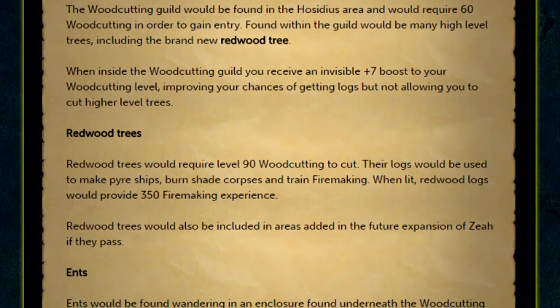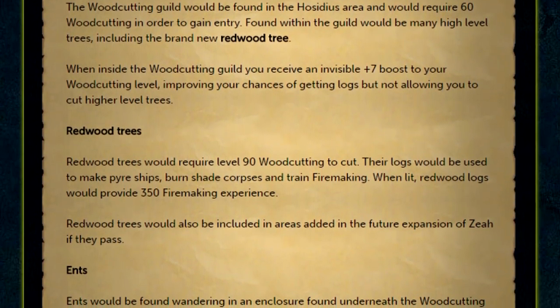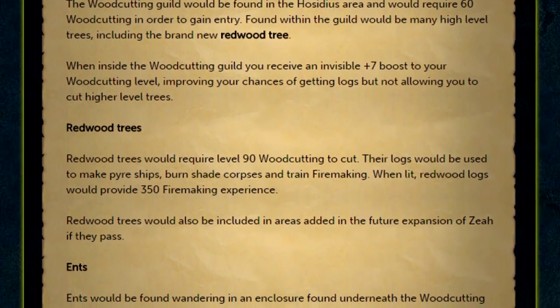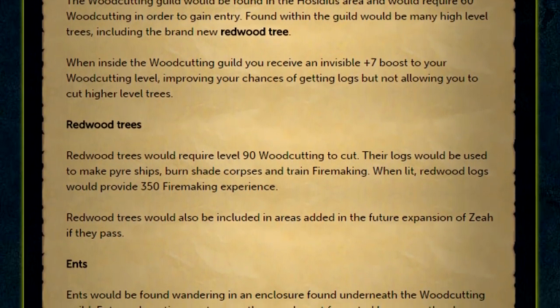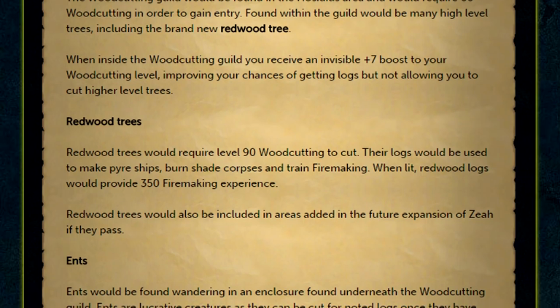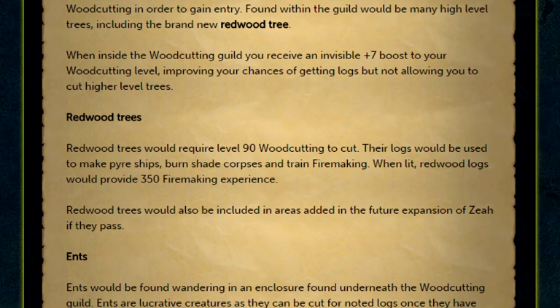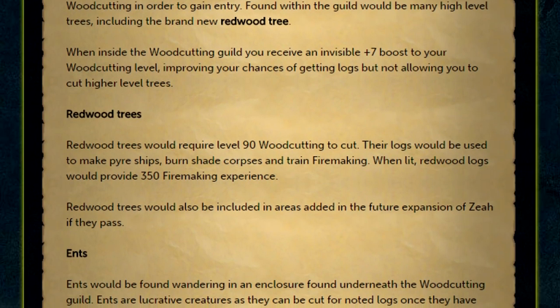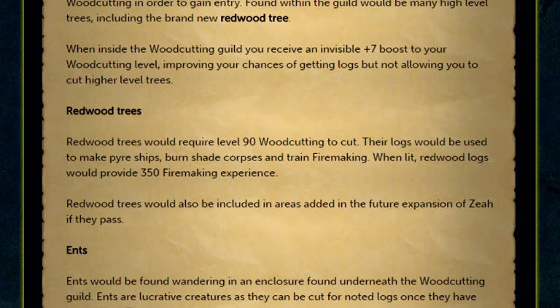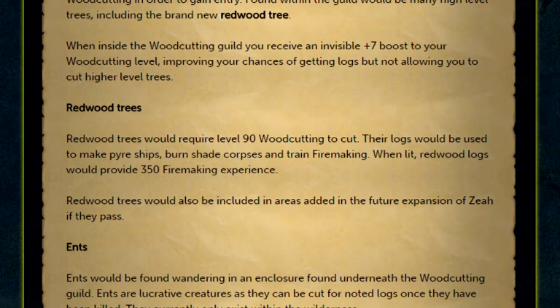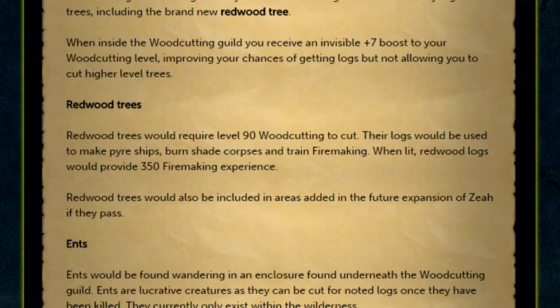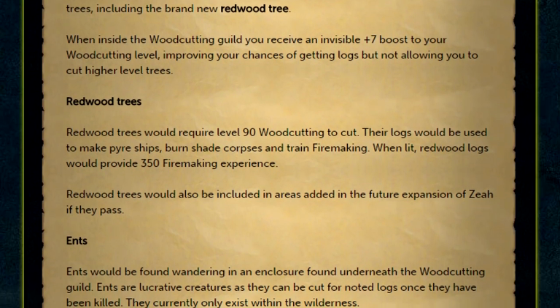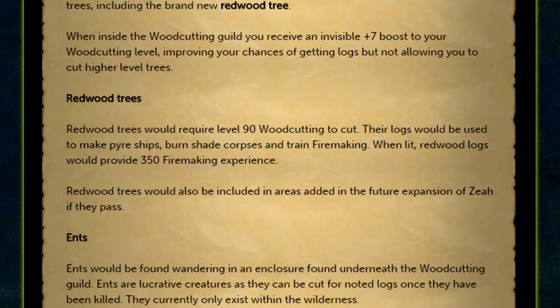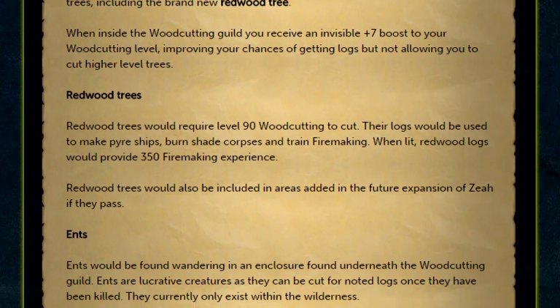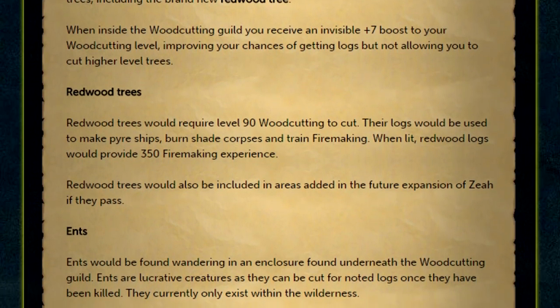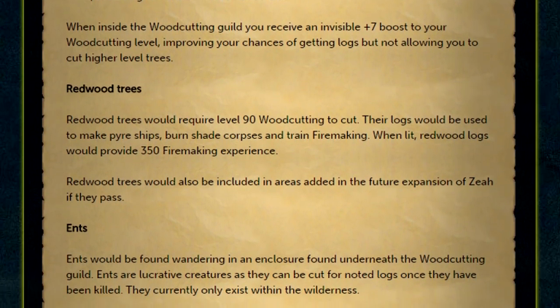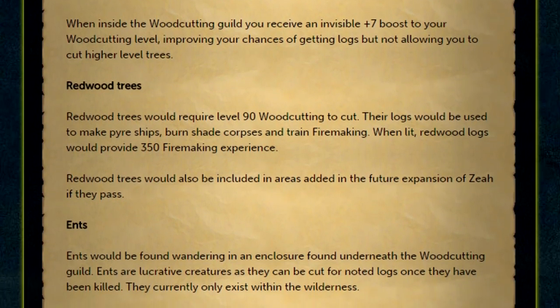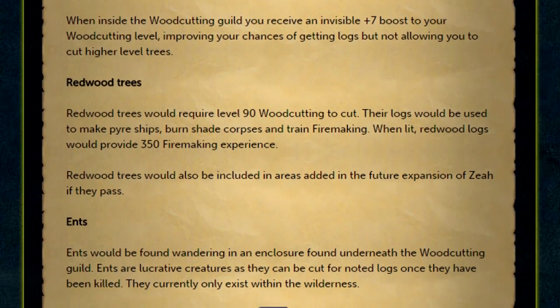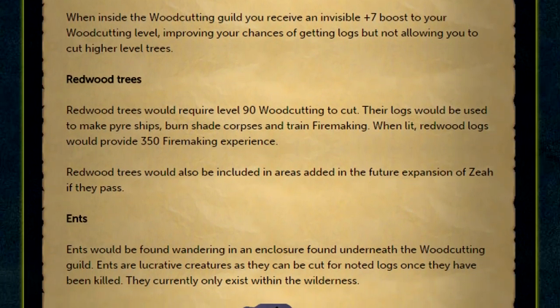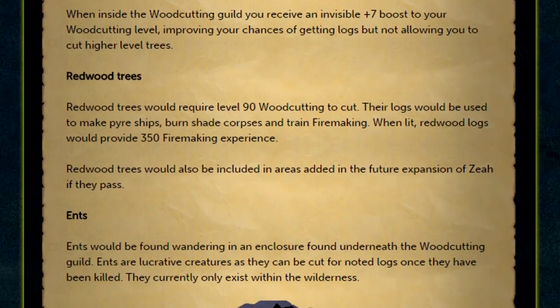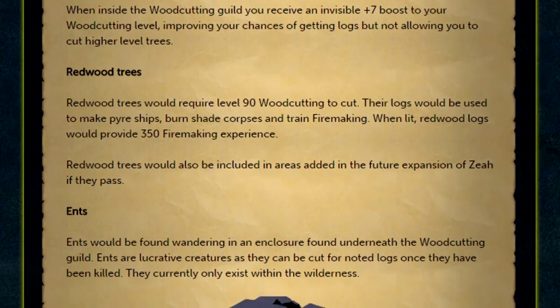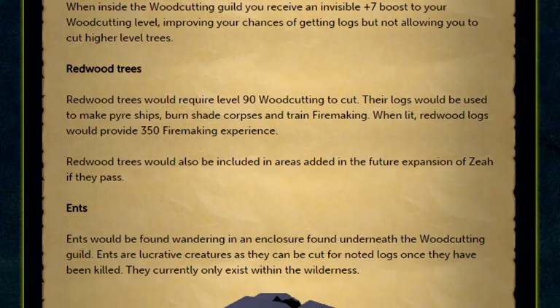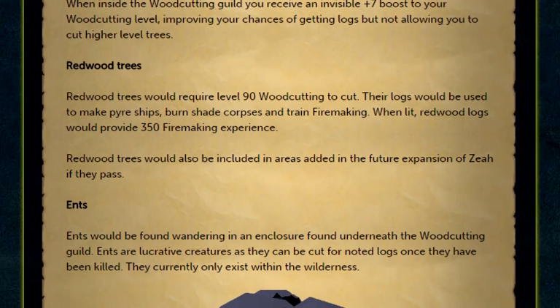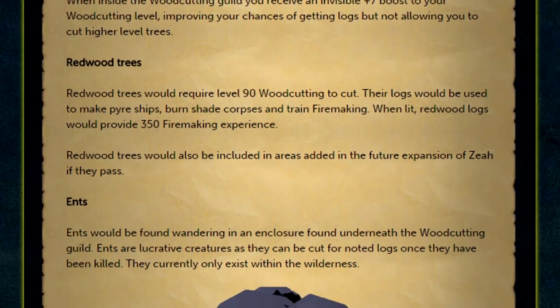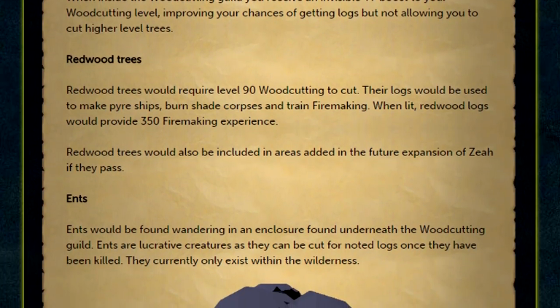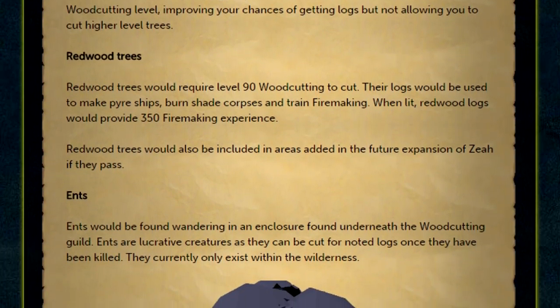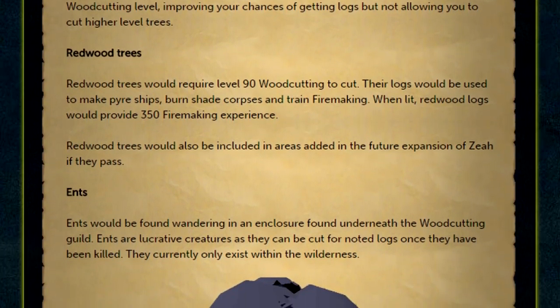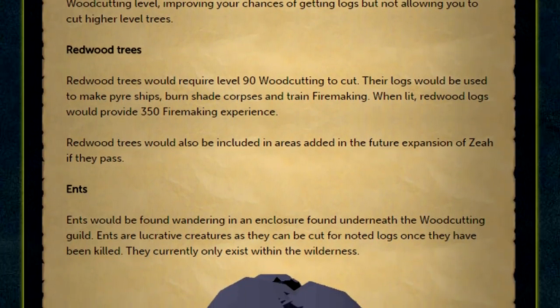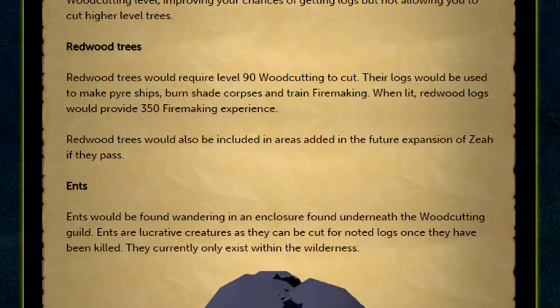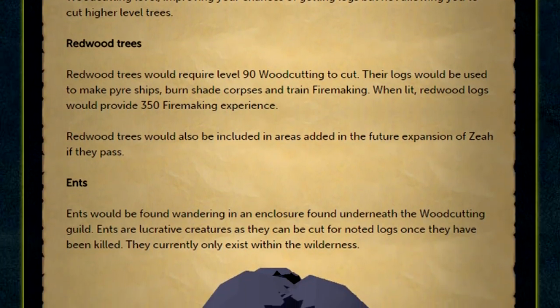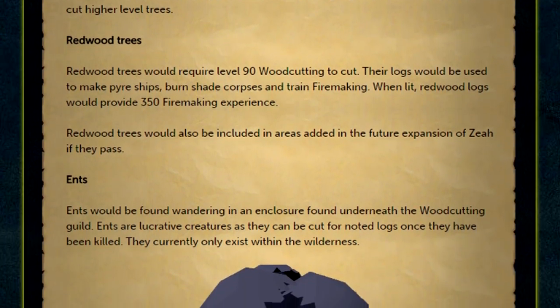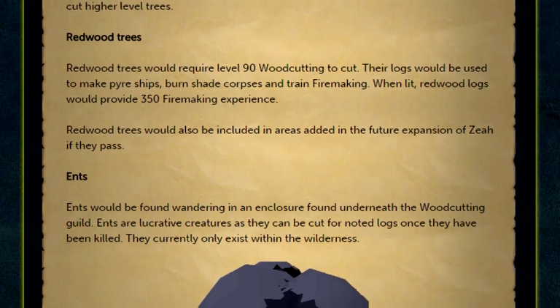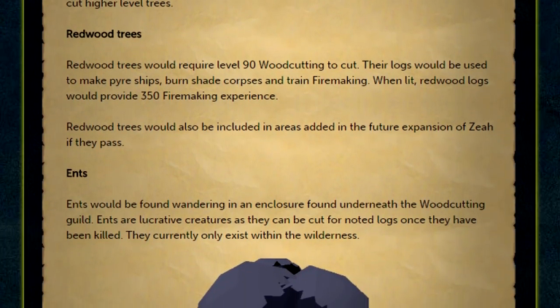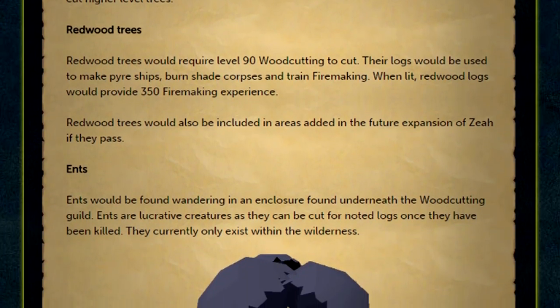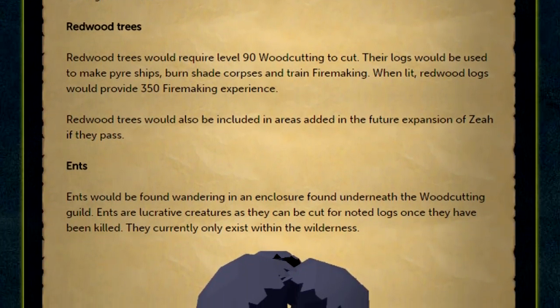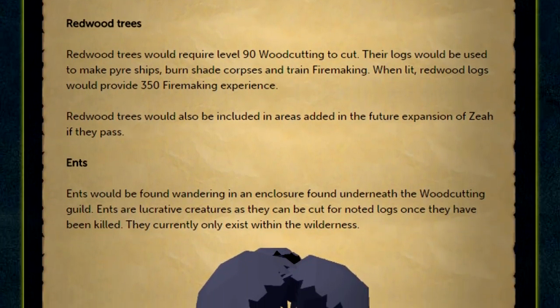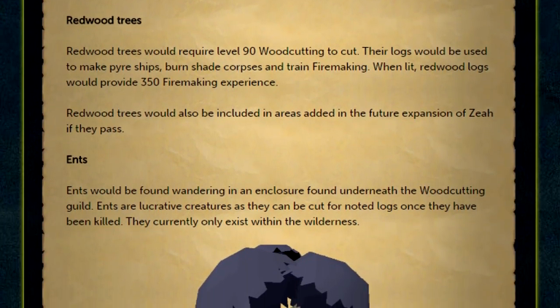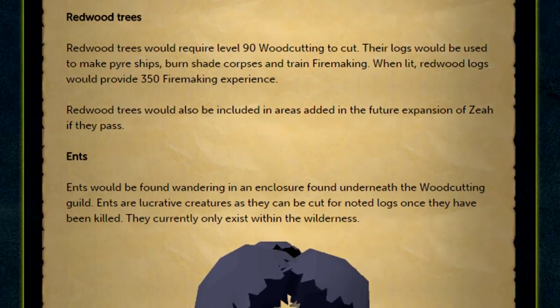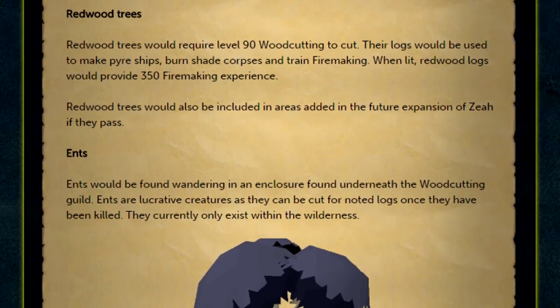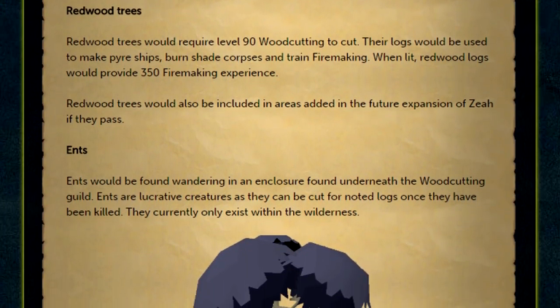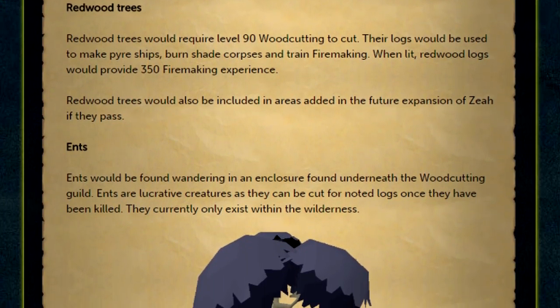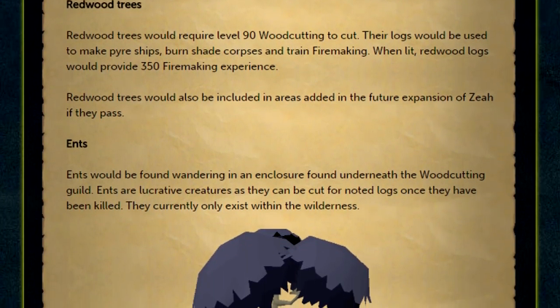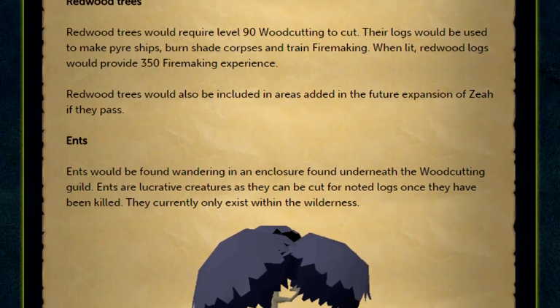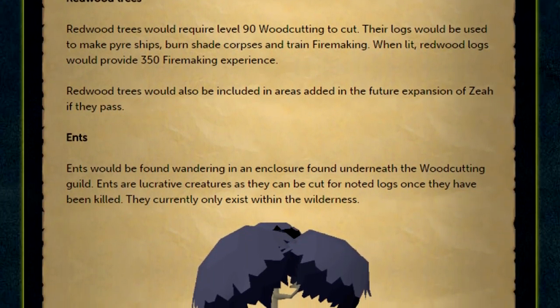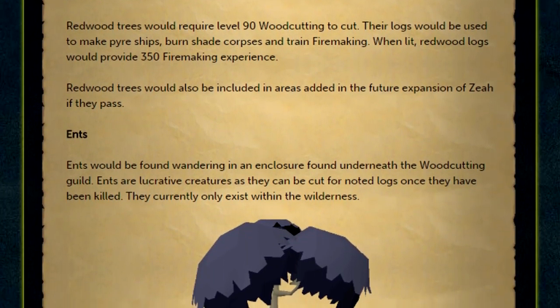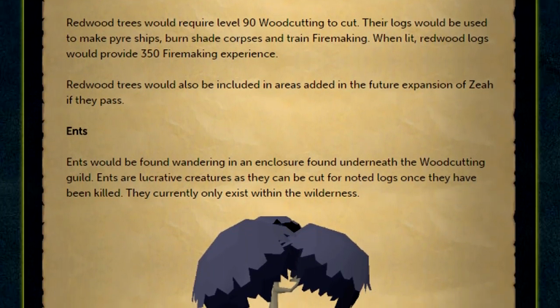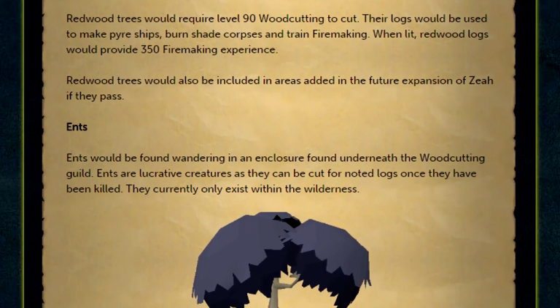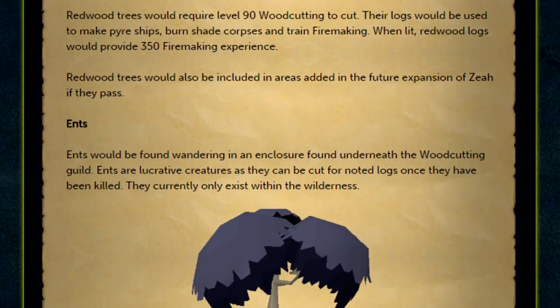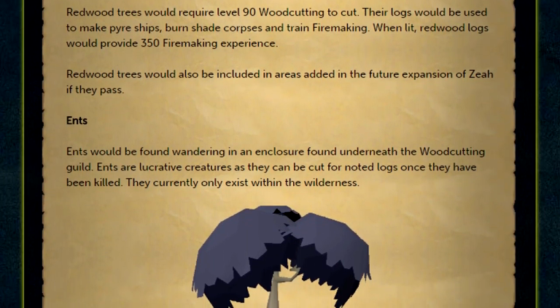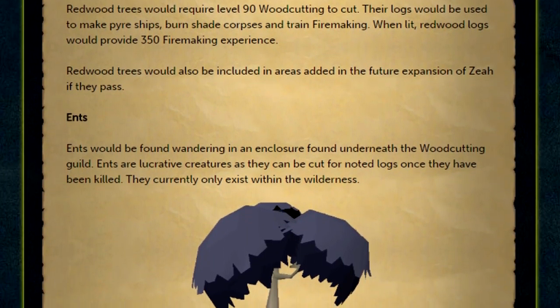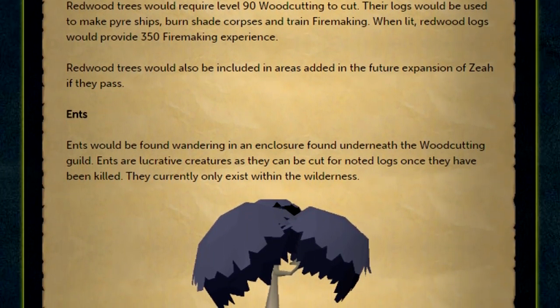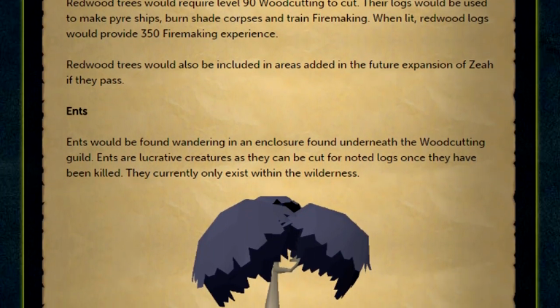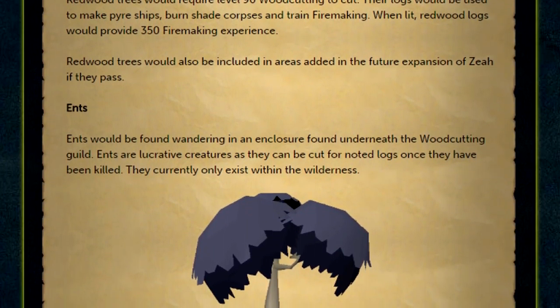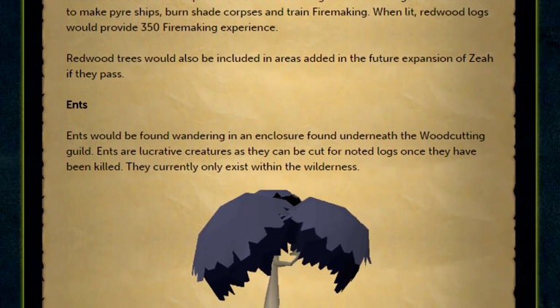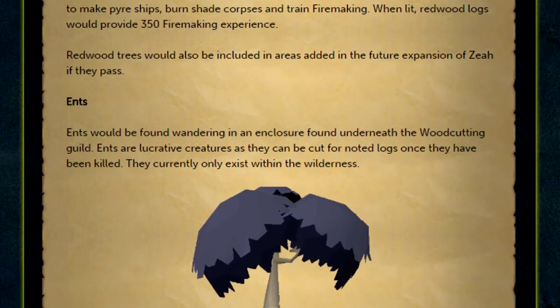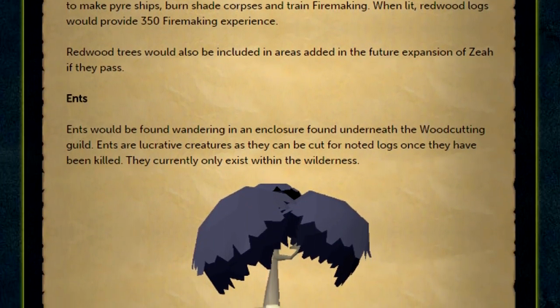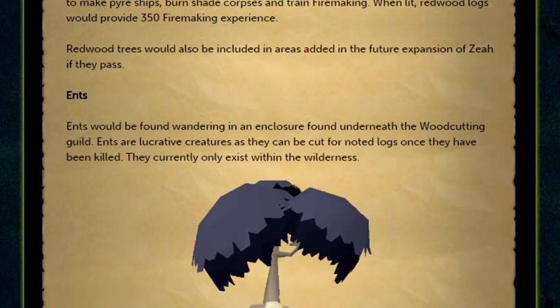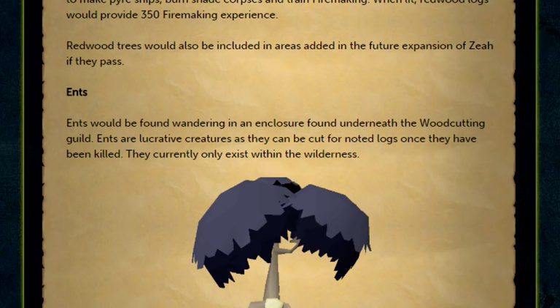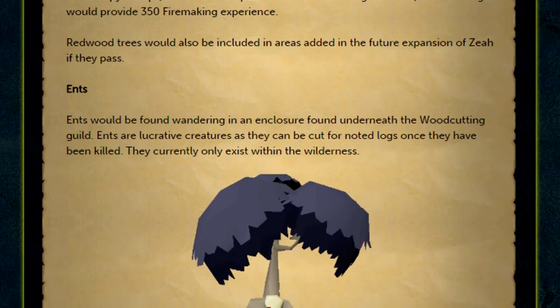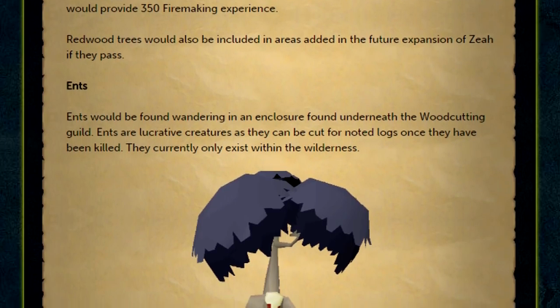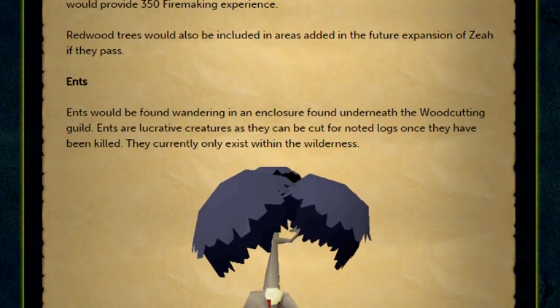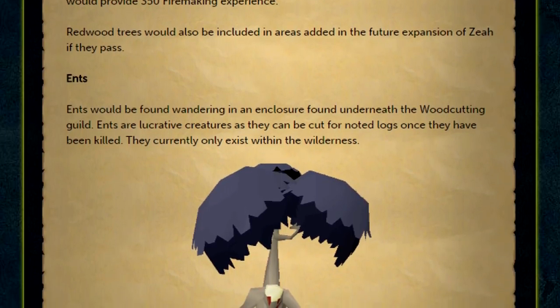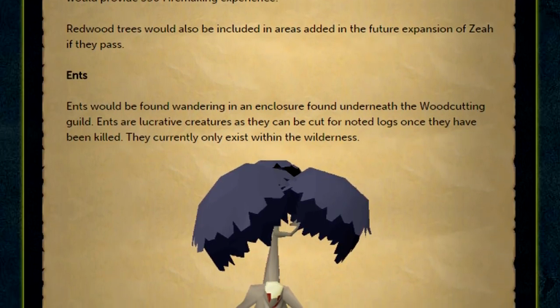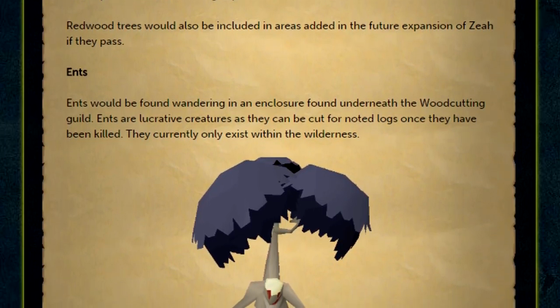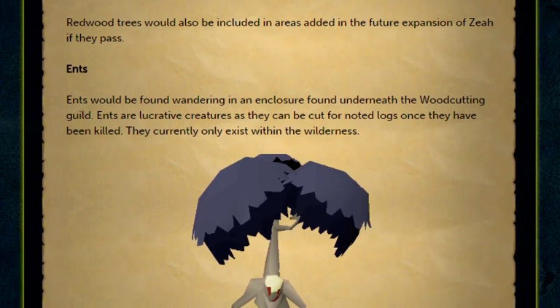In addition, you'll find Ents wandering around an enclosure found beneath the Woodcutting Guild, which can also be cut for noted logs once they've been killed.